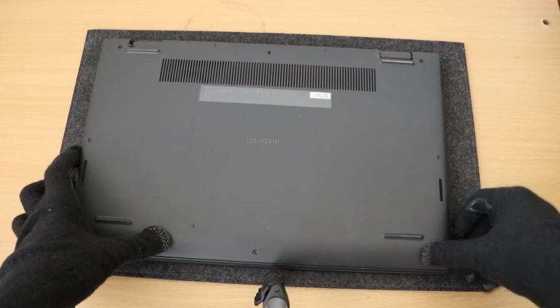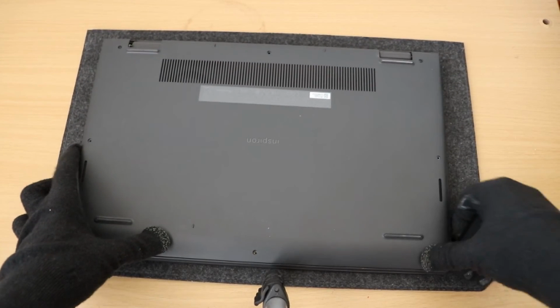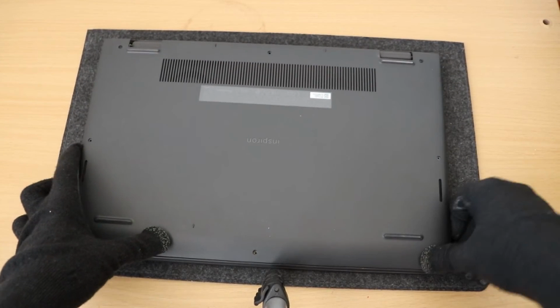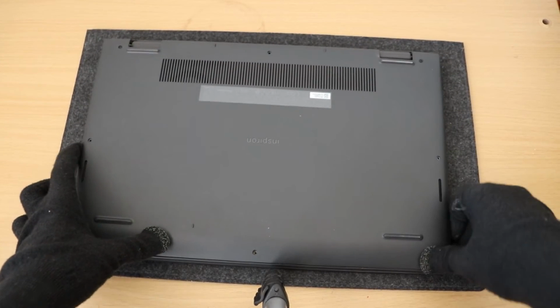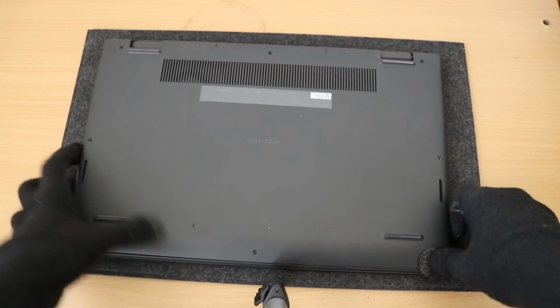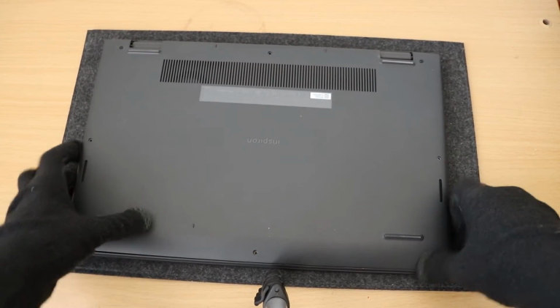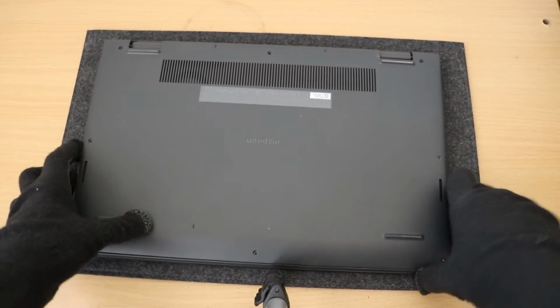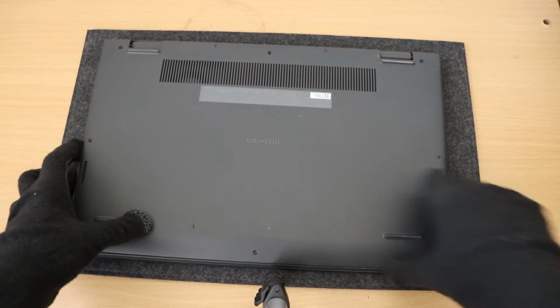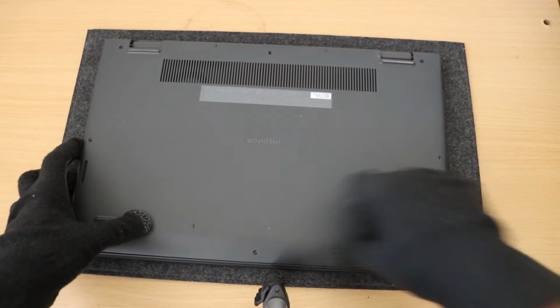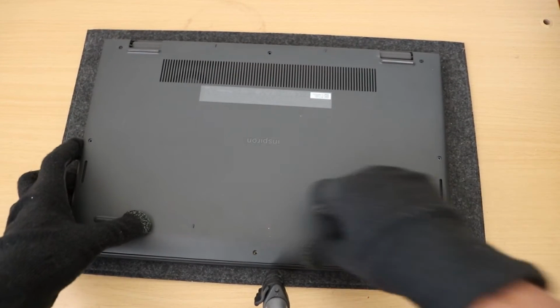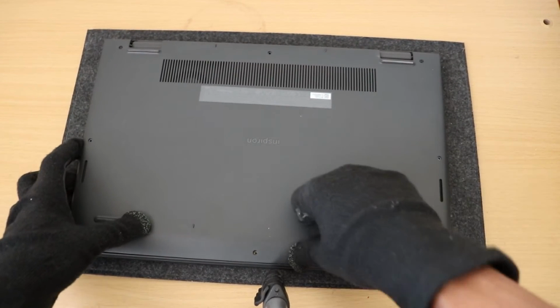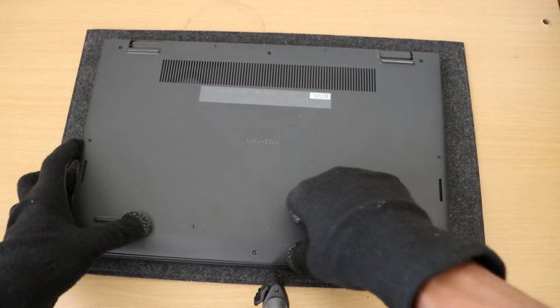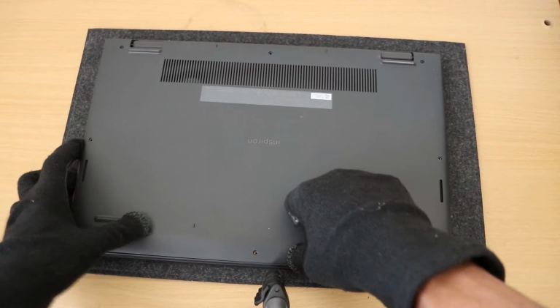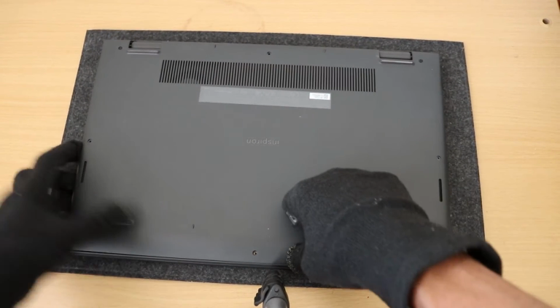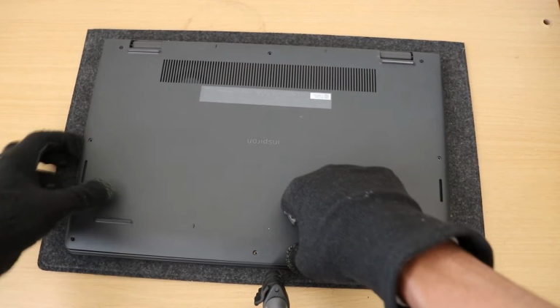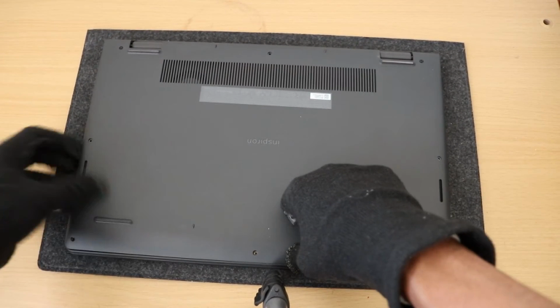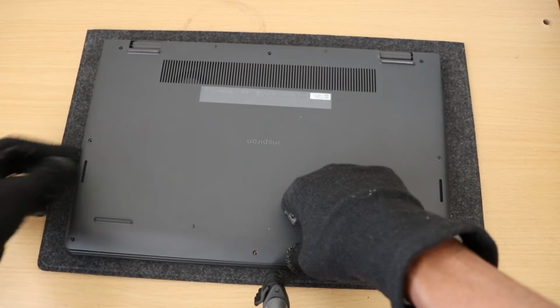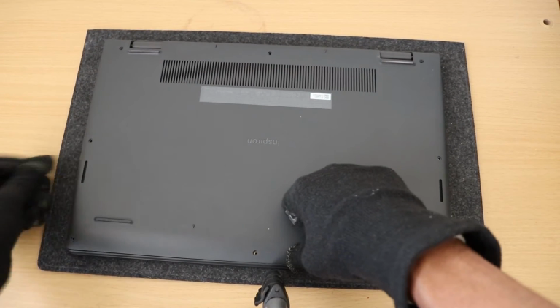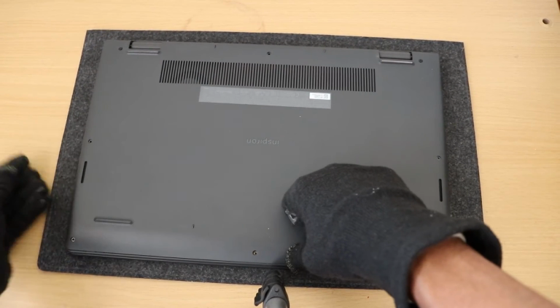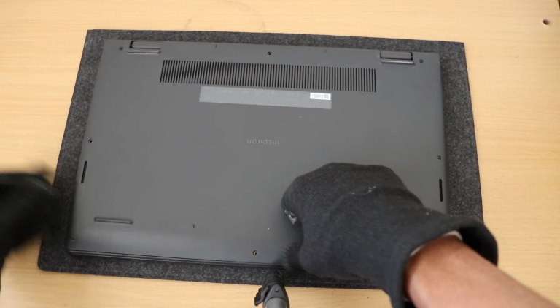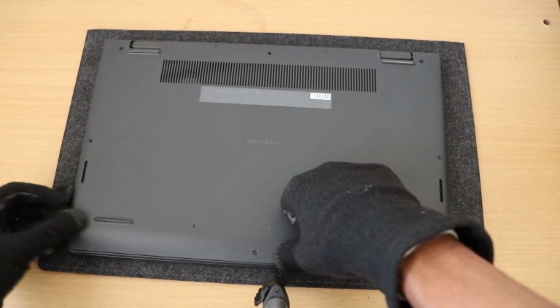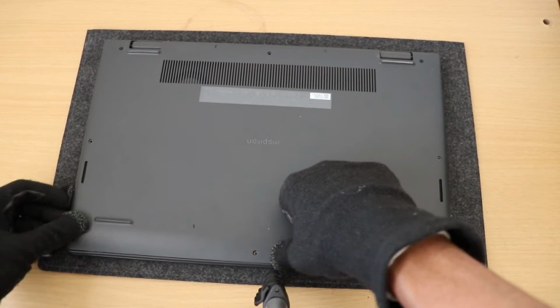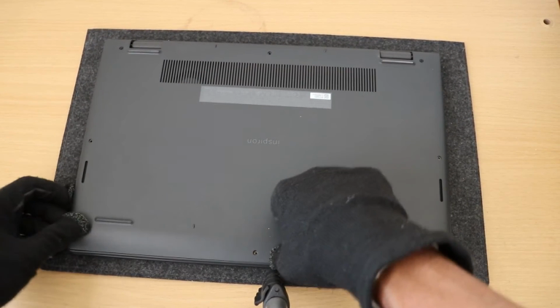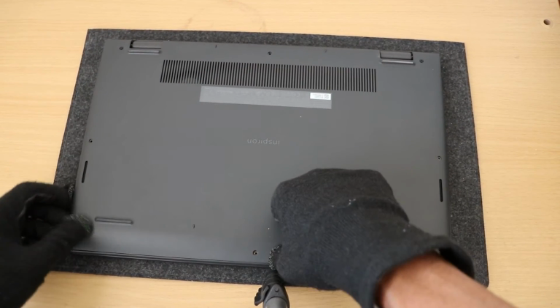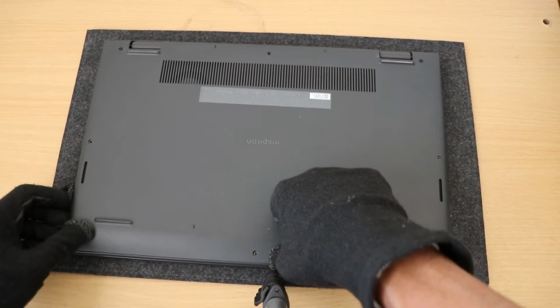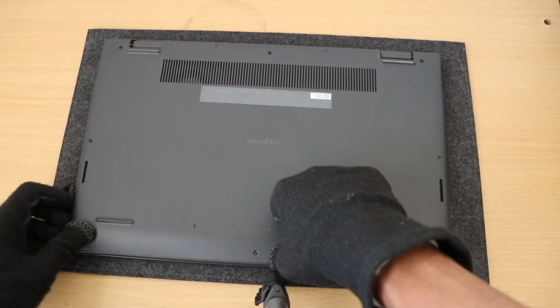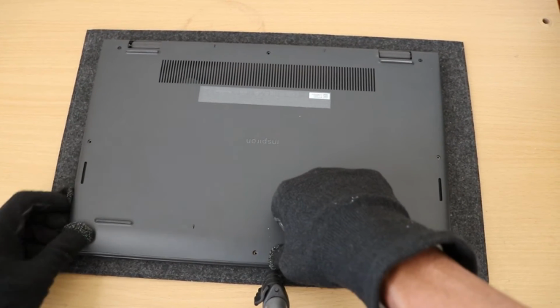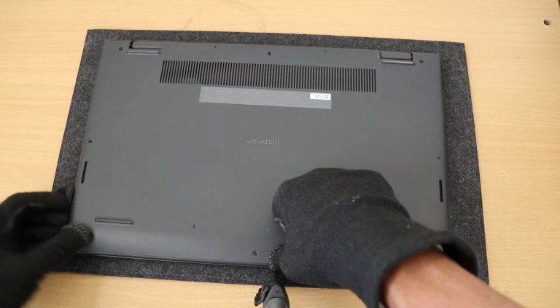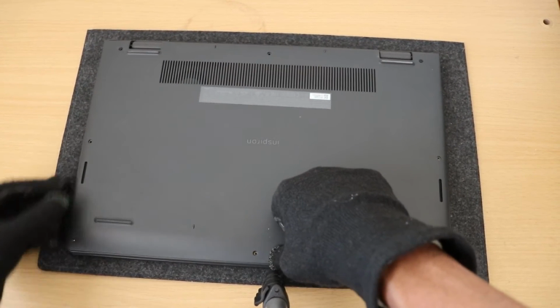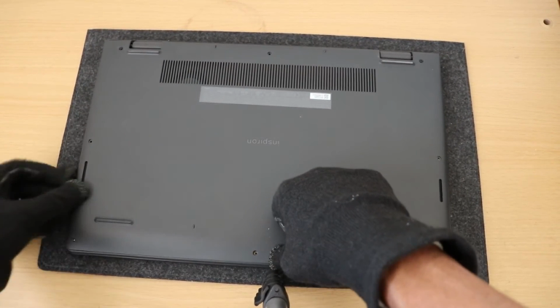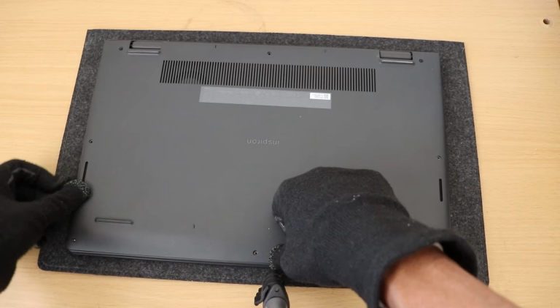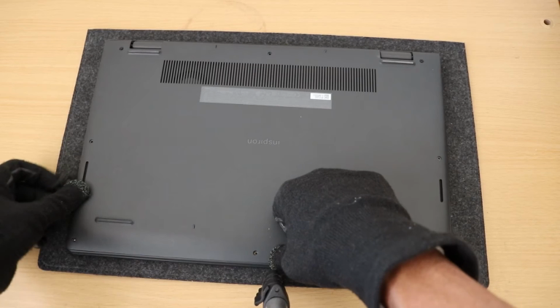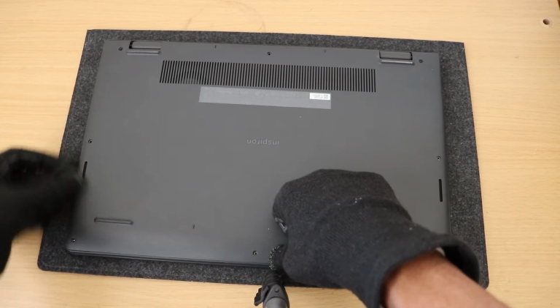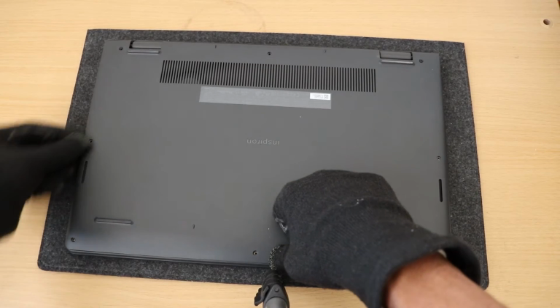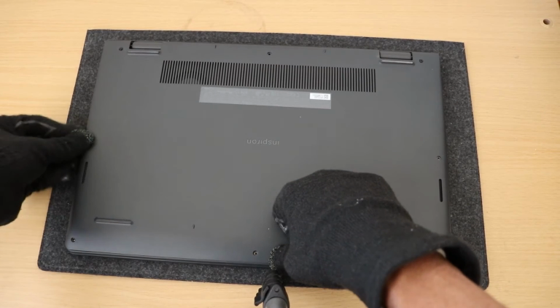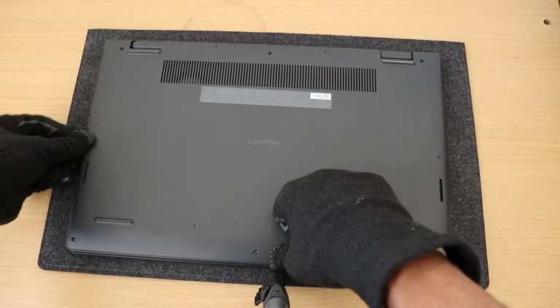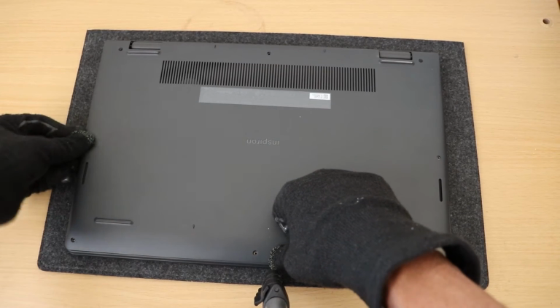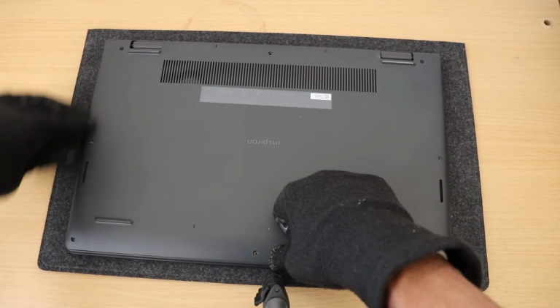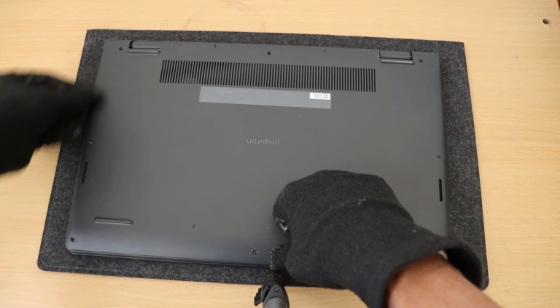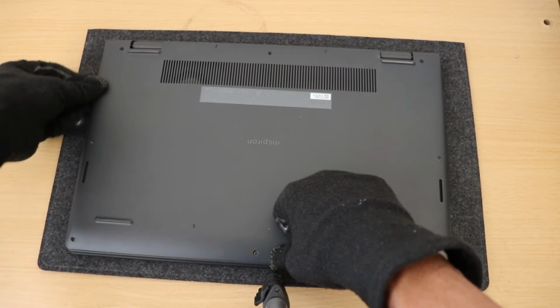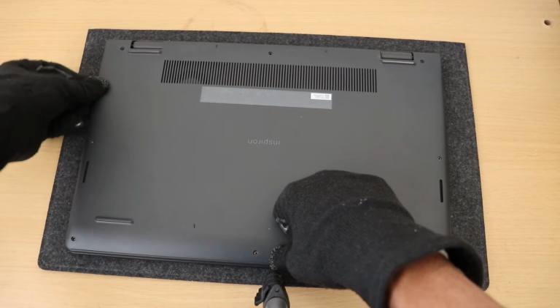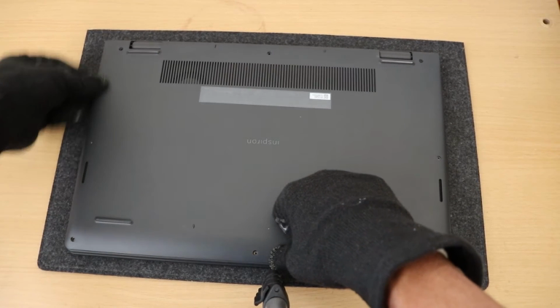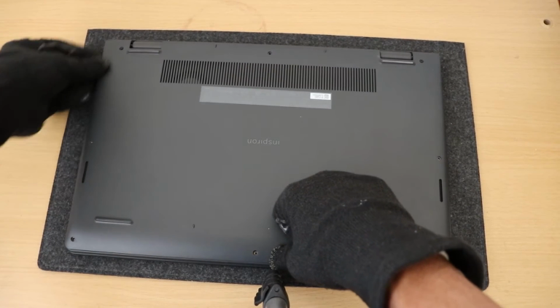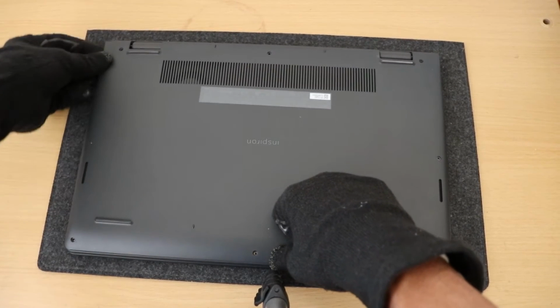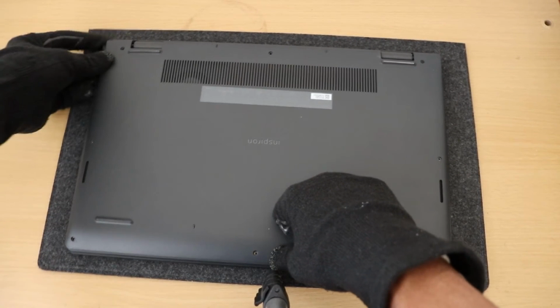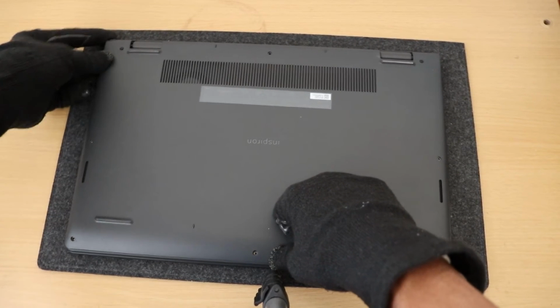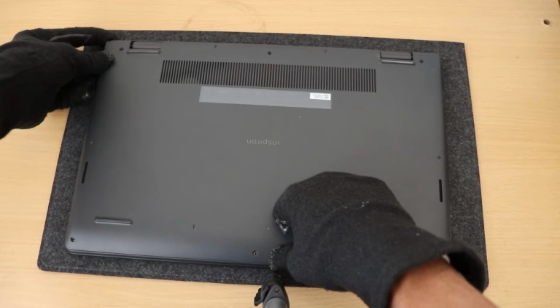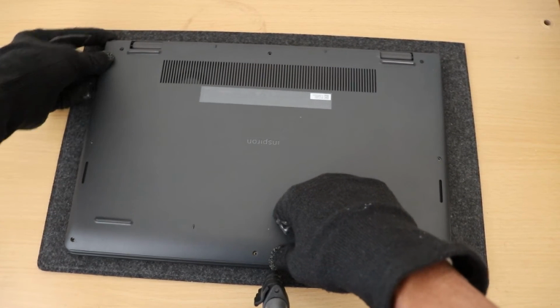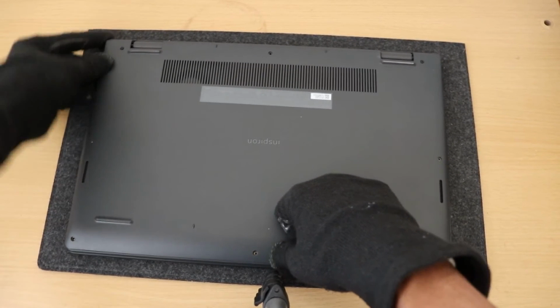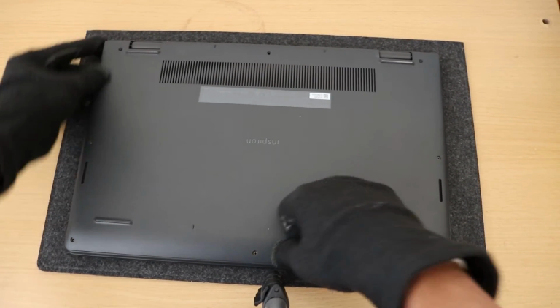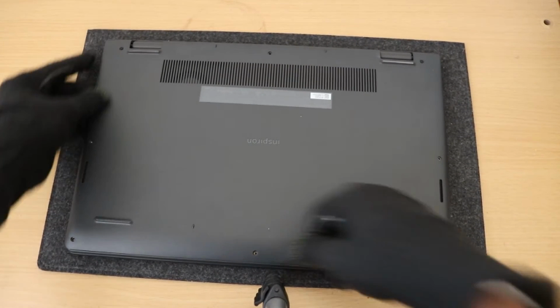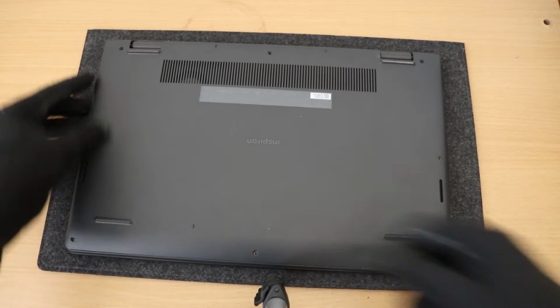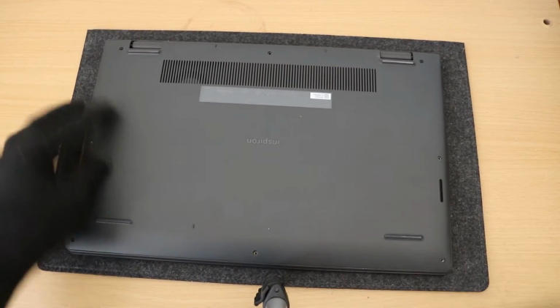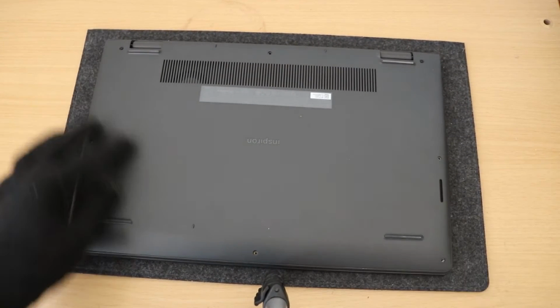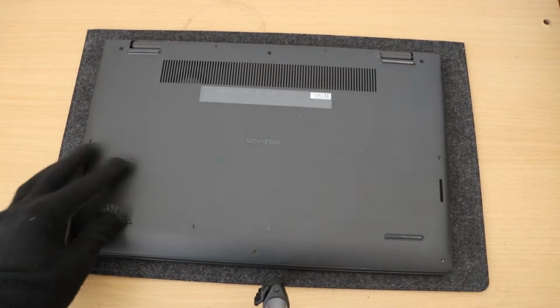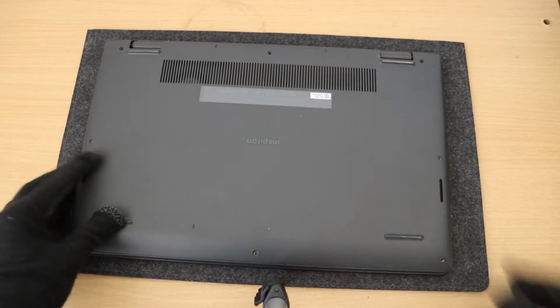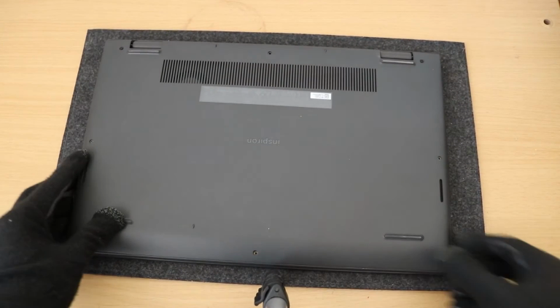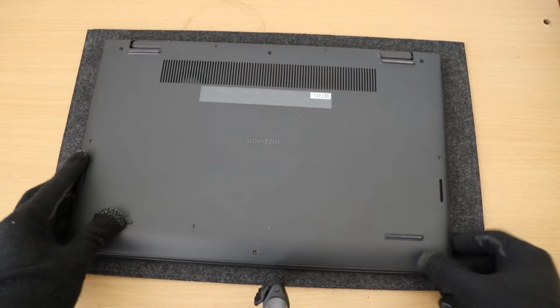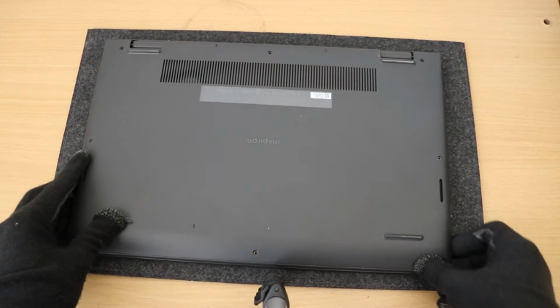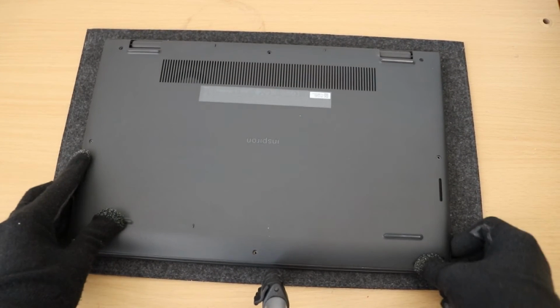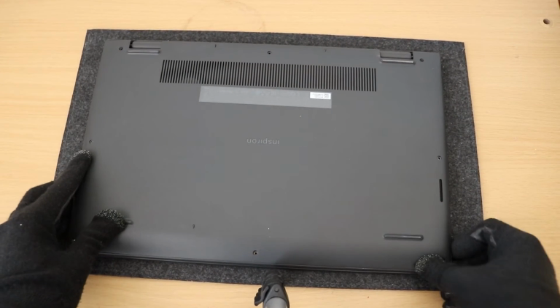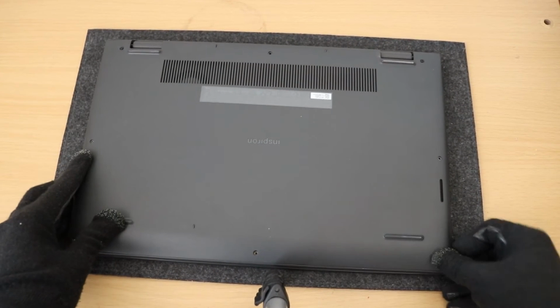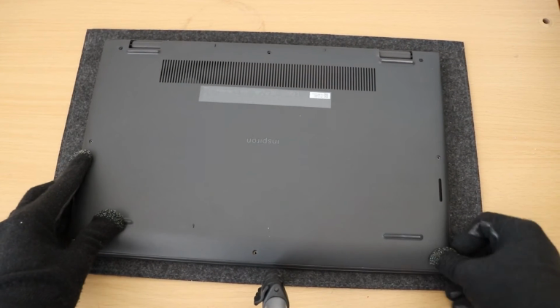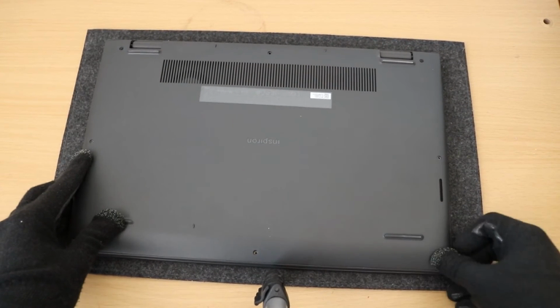Start with the bottom side, which needs to be slid over first, and then everything else should fall into place.